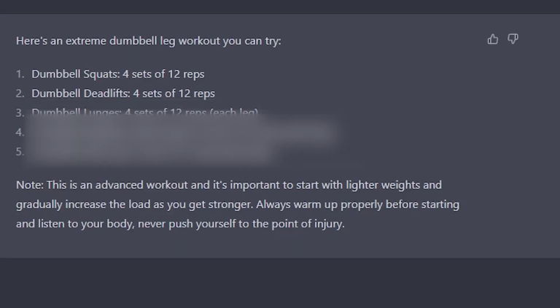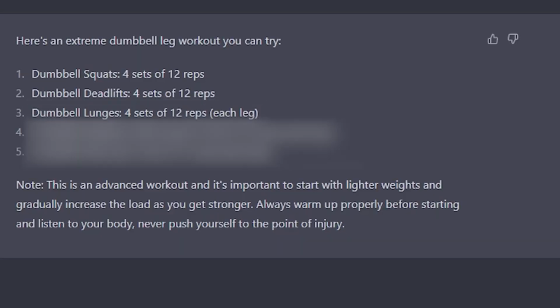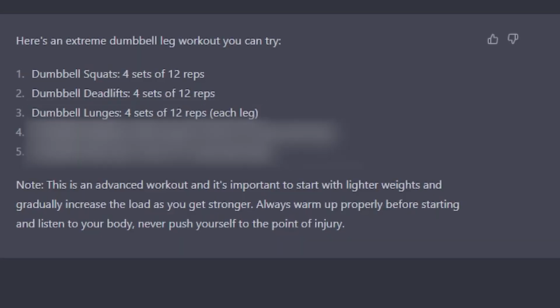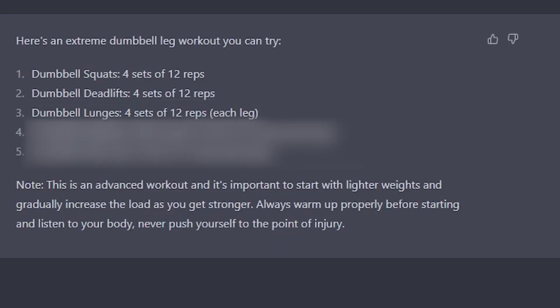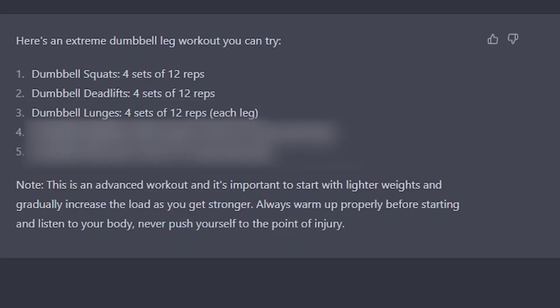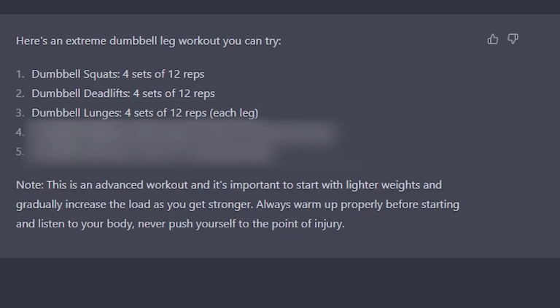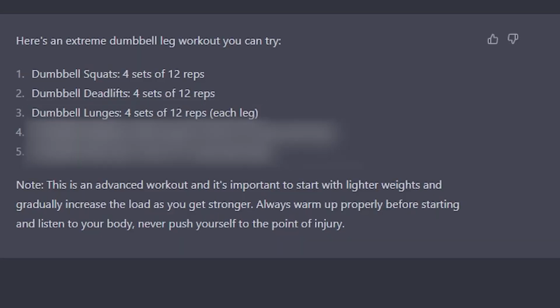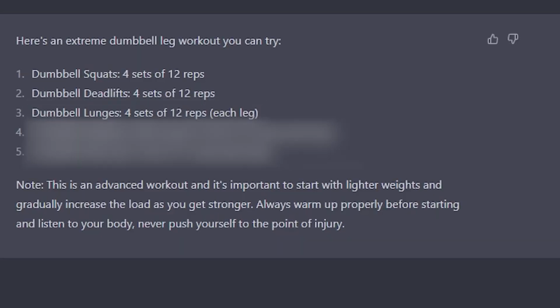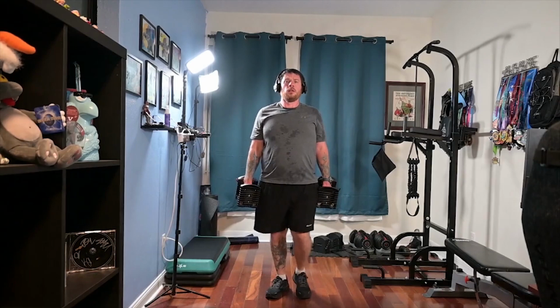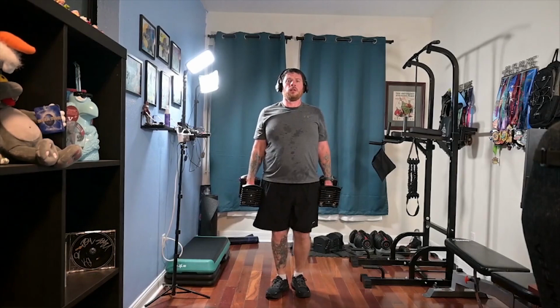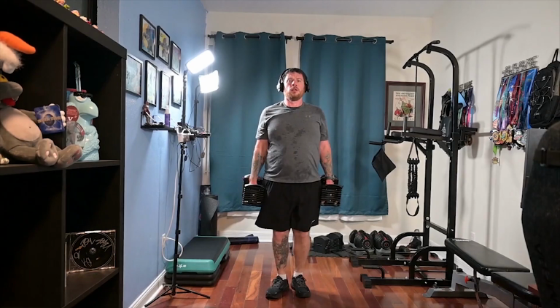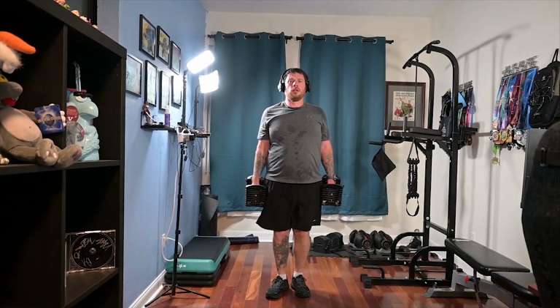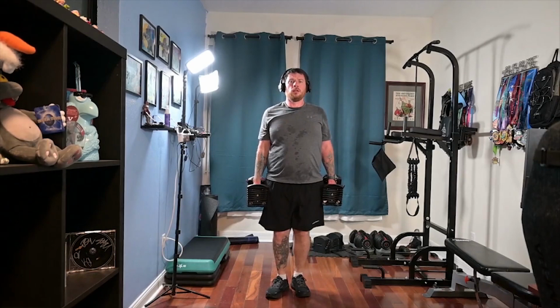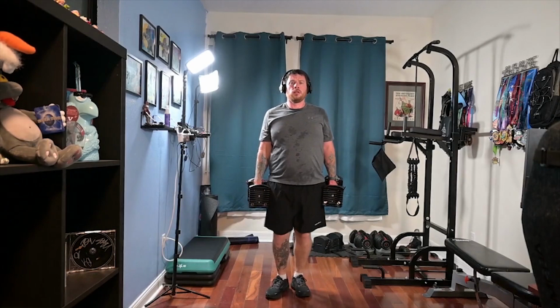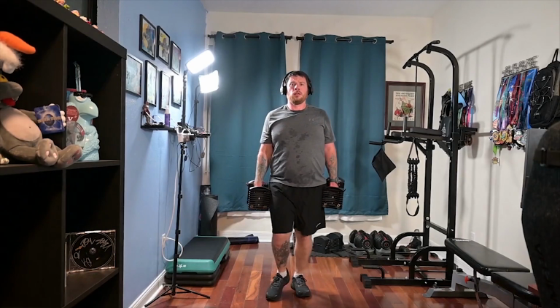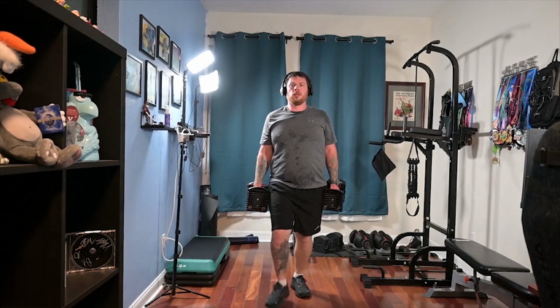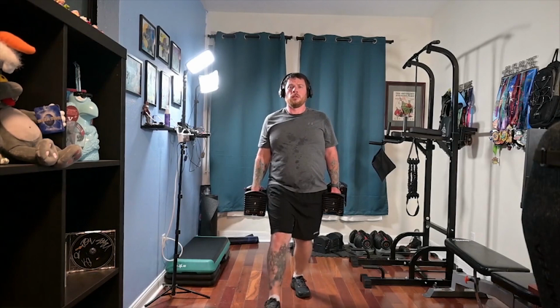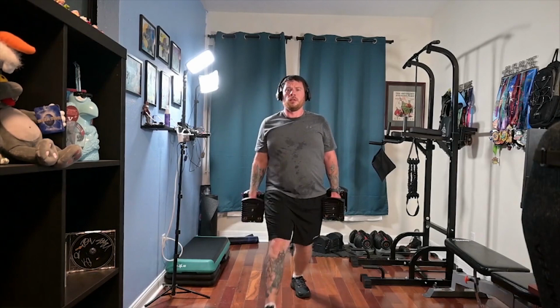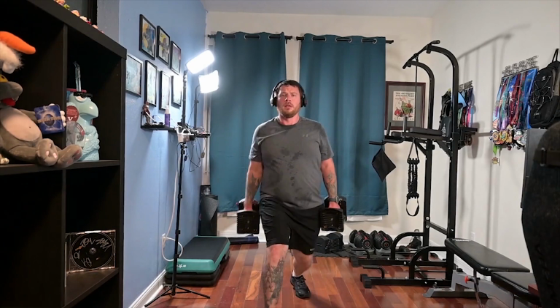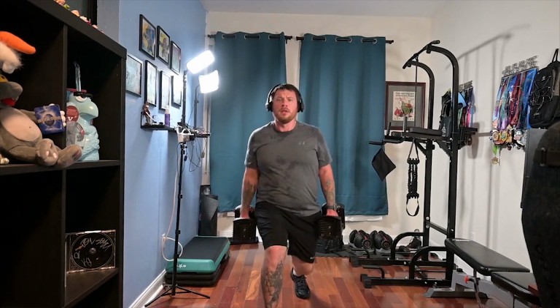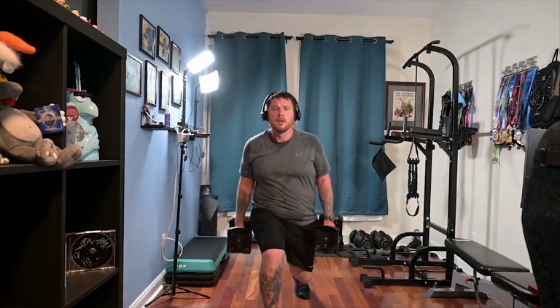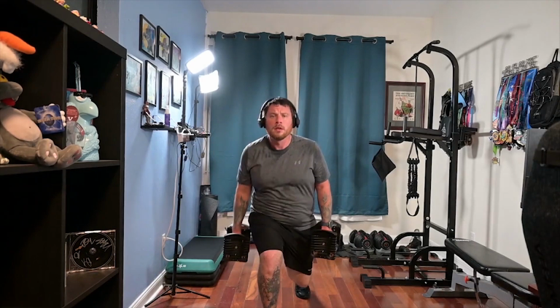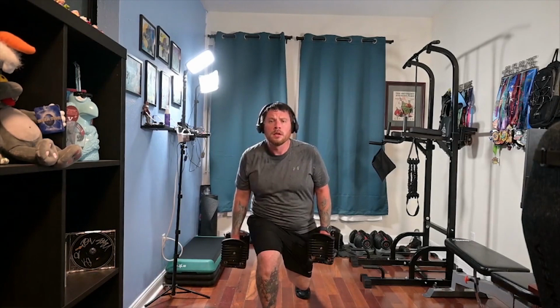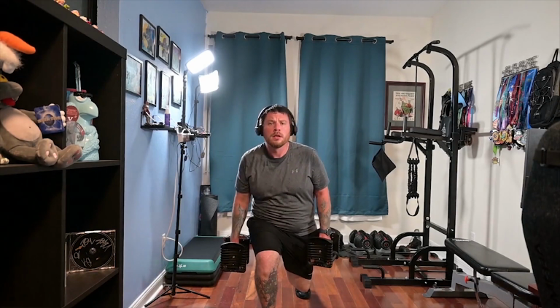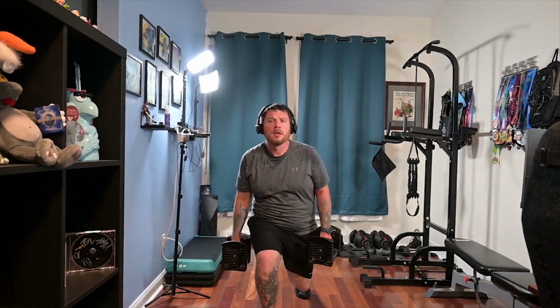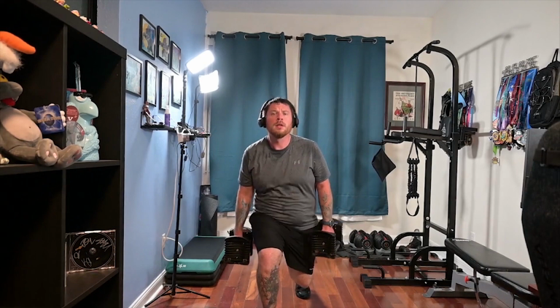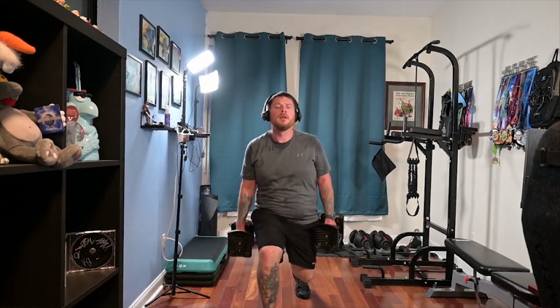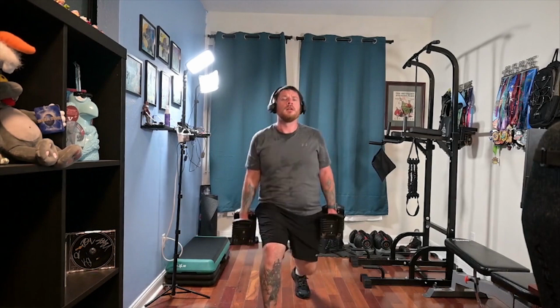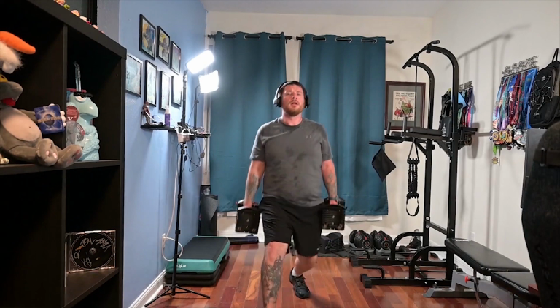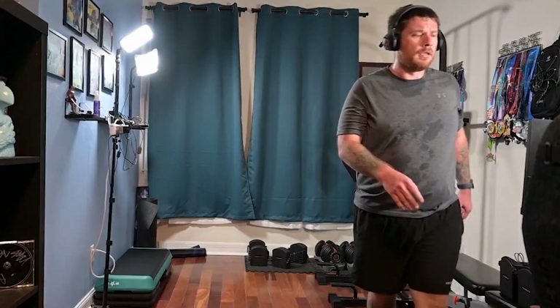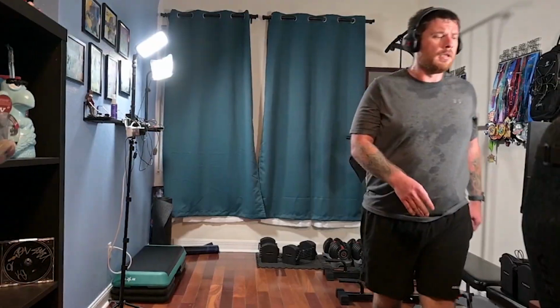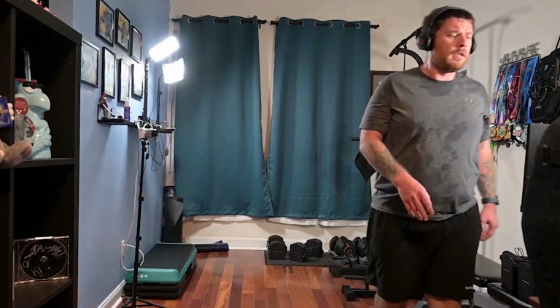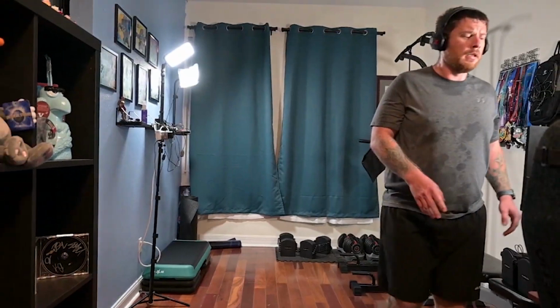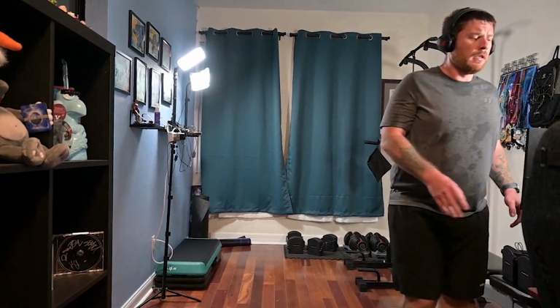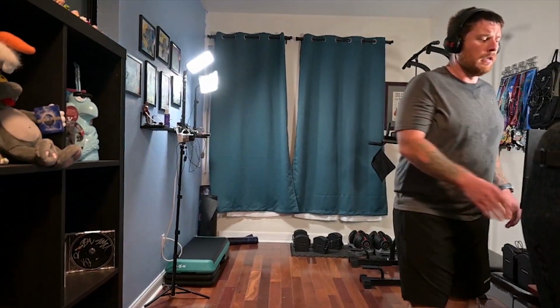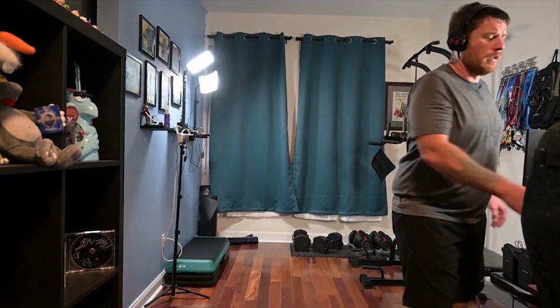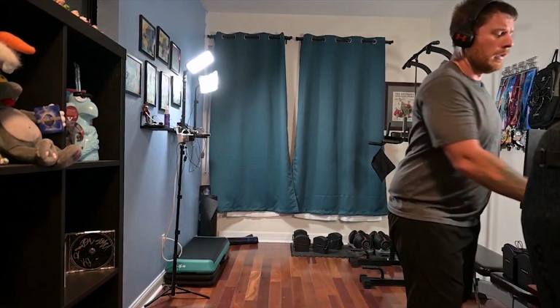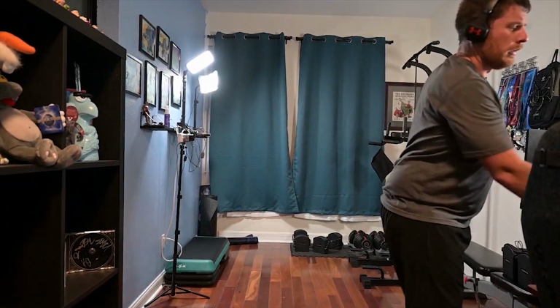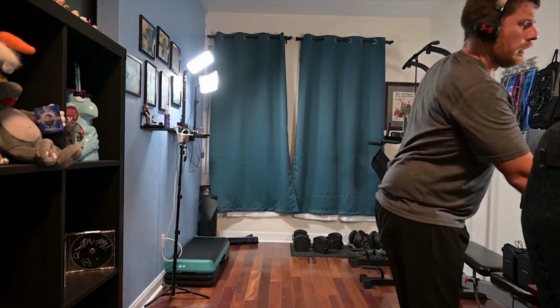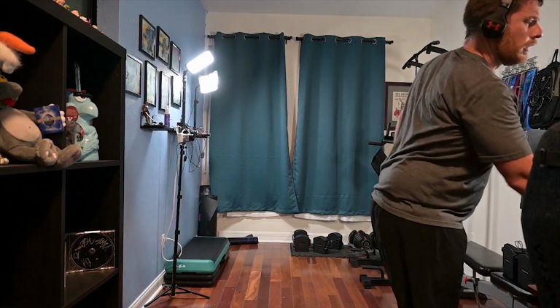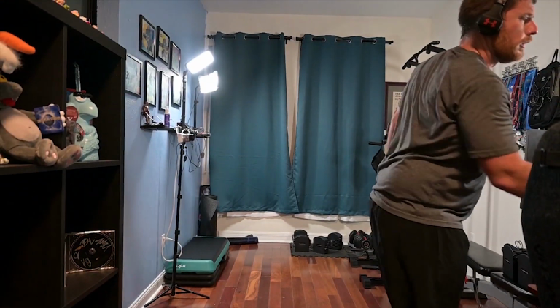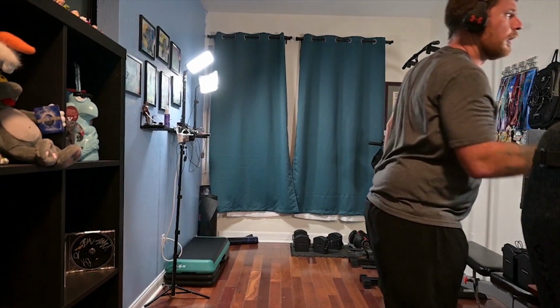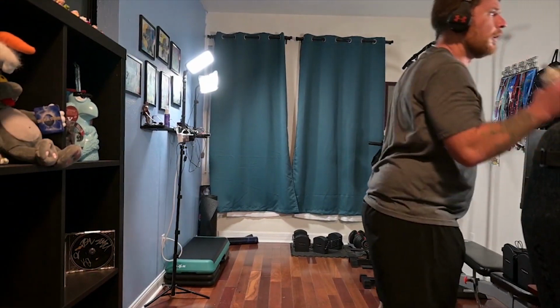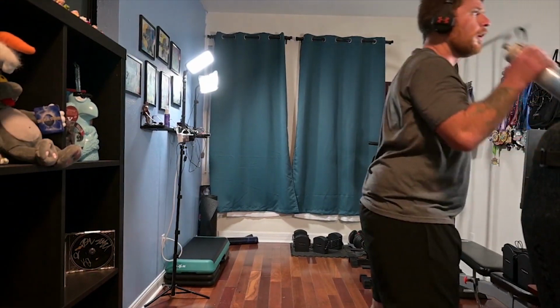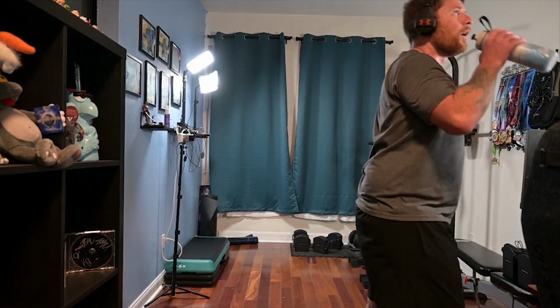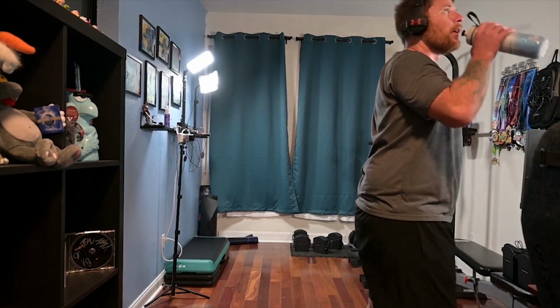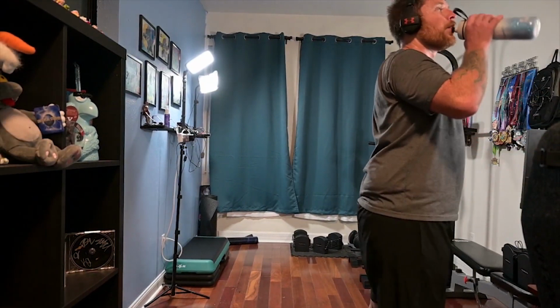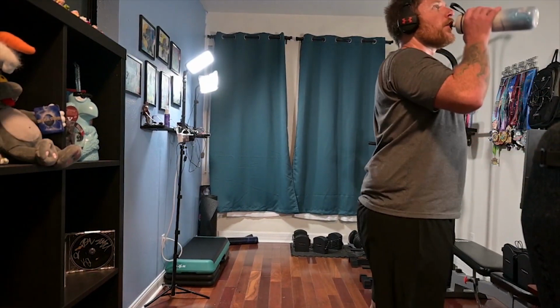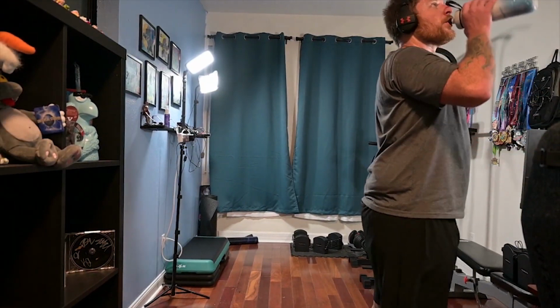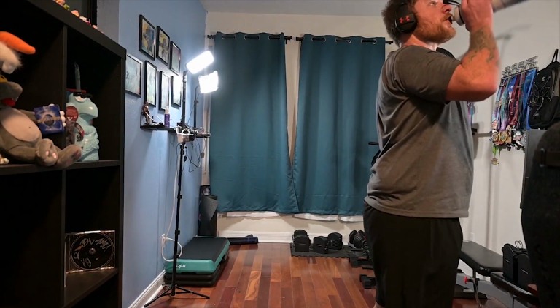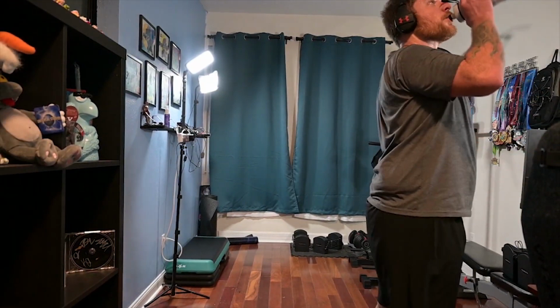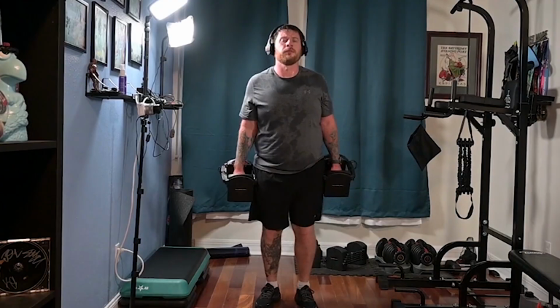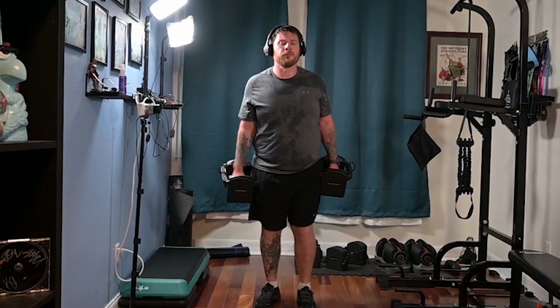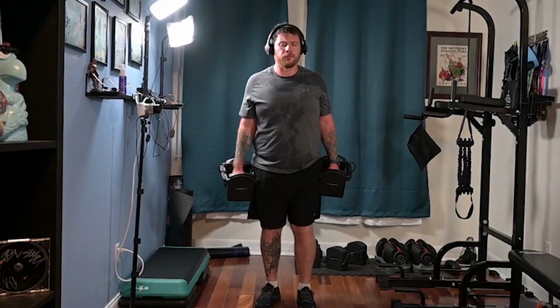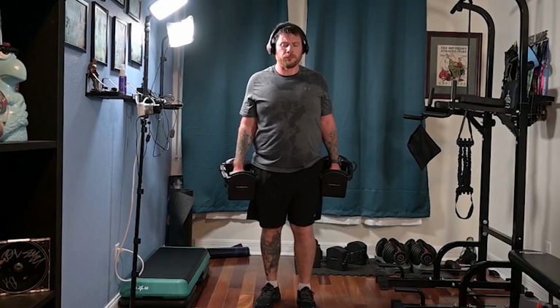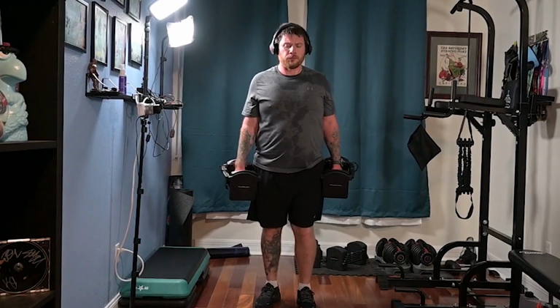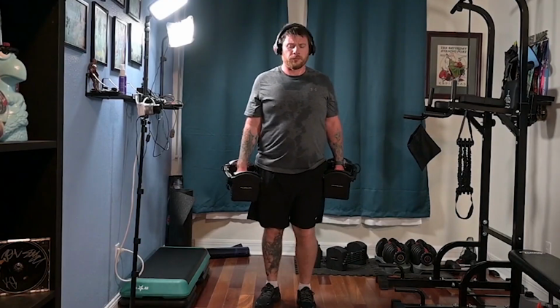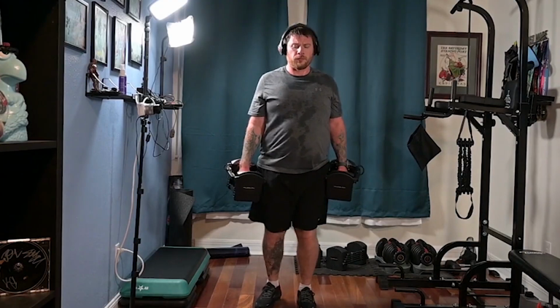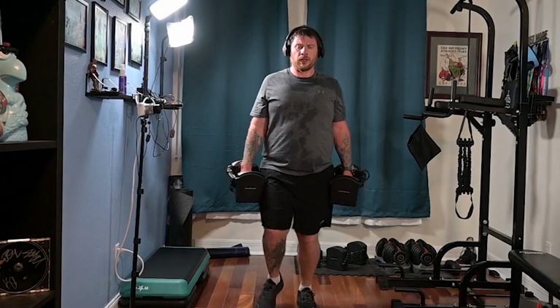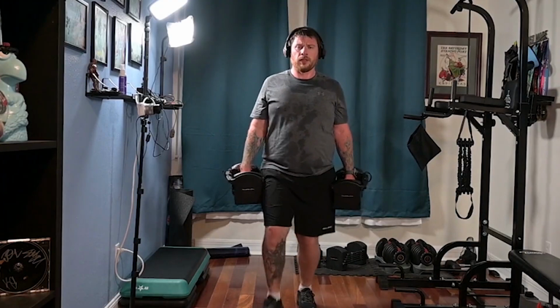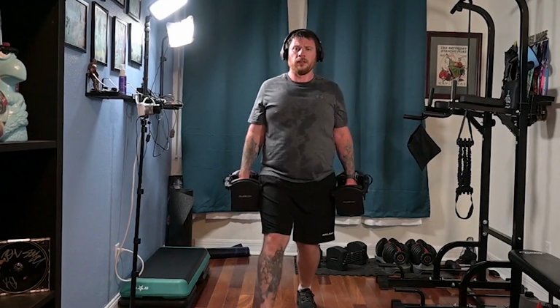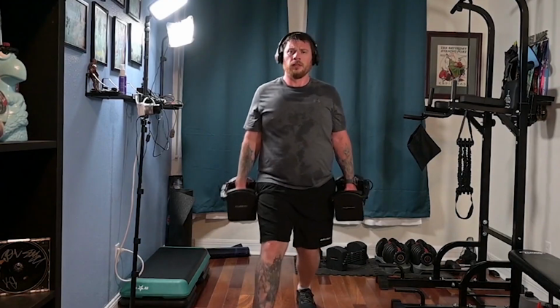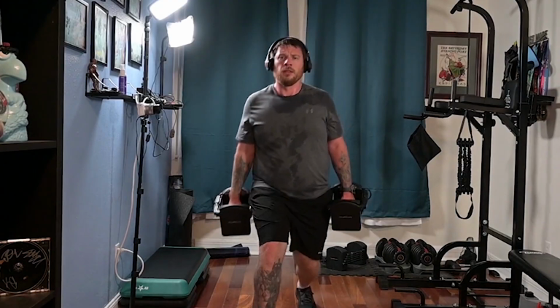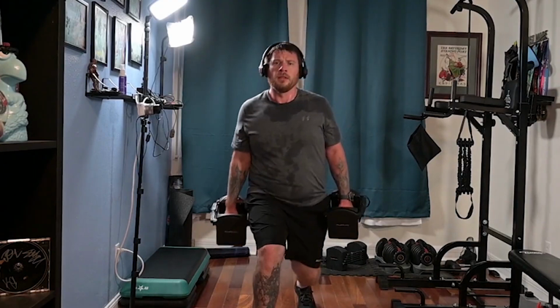The next workout was dumbbell lunges. I had to do four sets of 12 reps each leg. I took a 45-second break in between each set just to give my legs a little bit of a break.